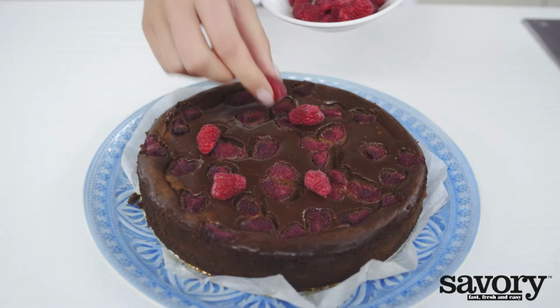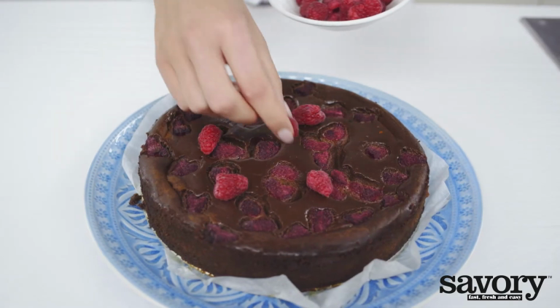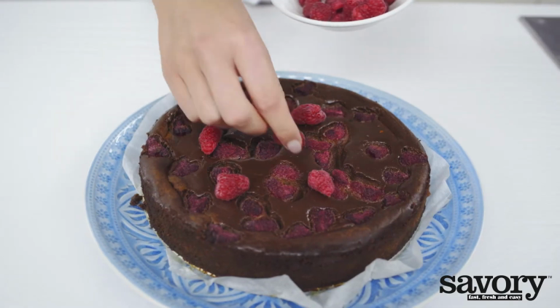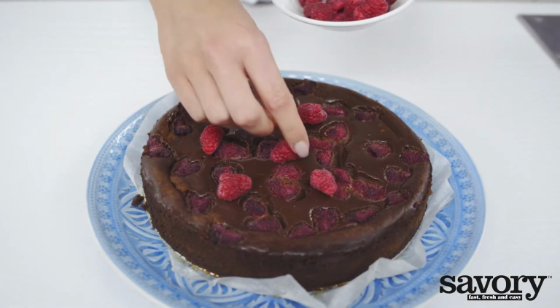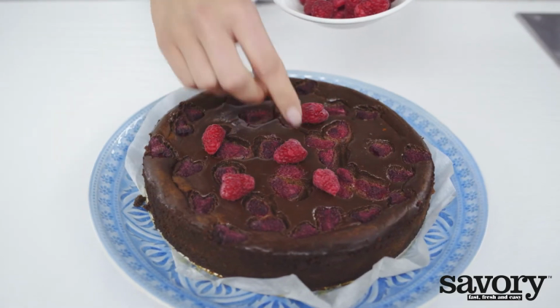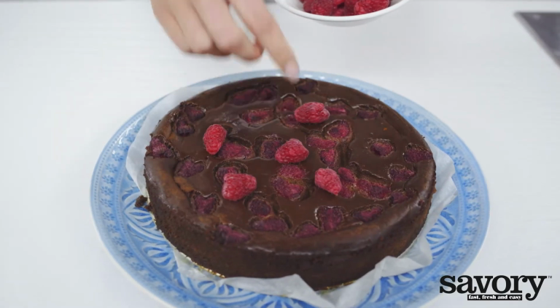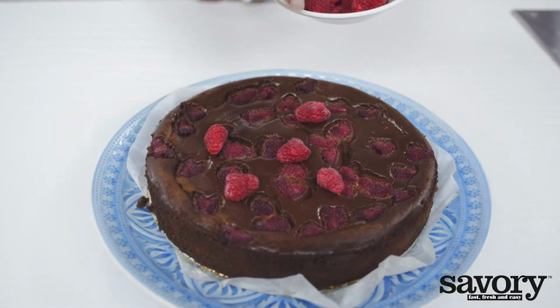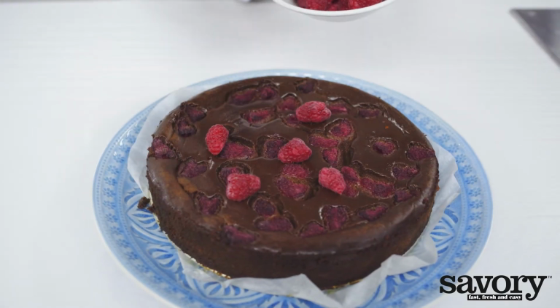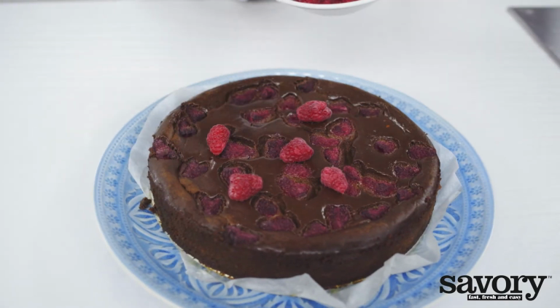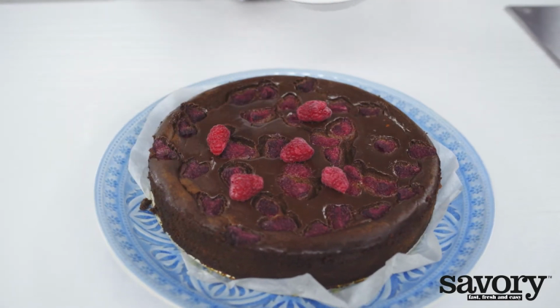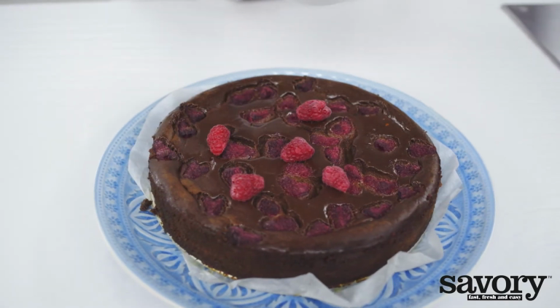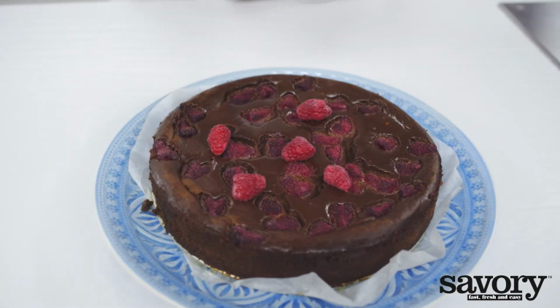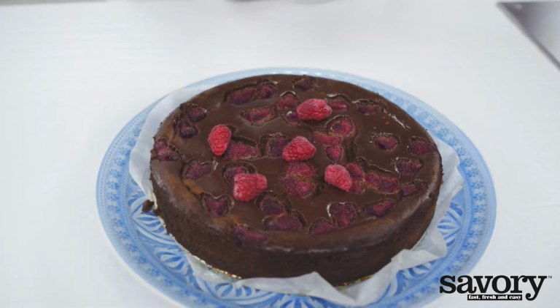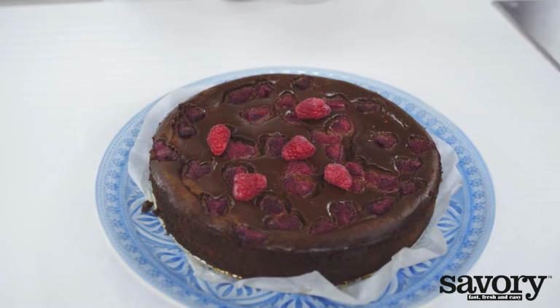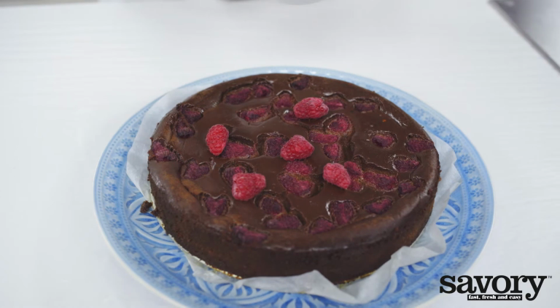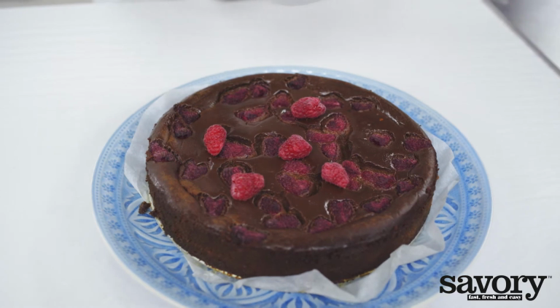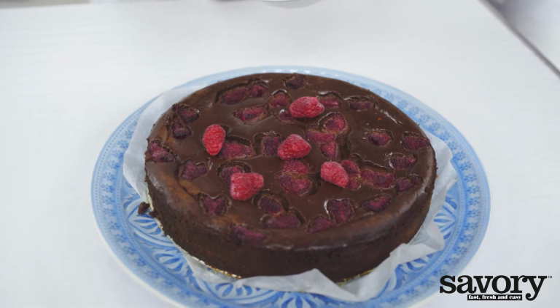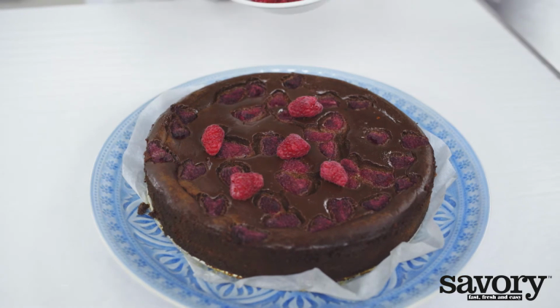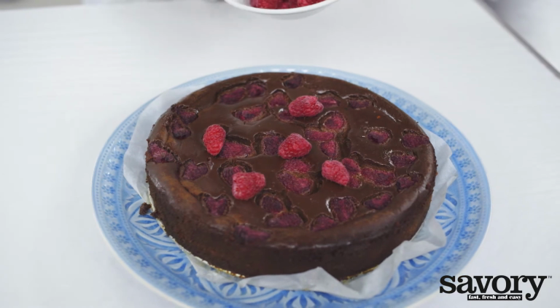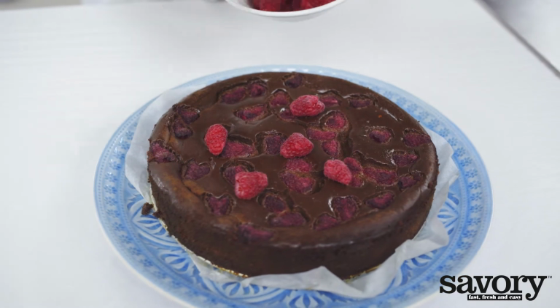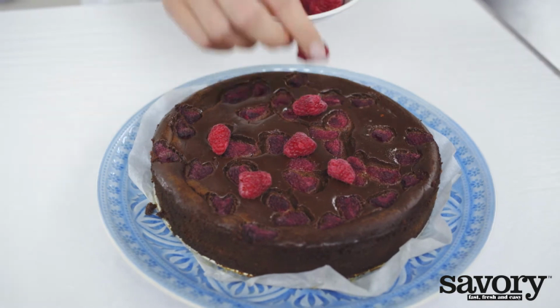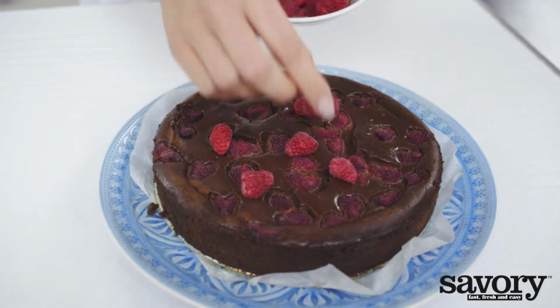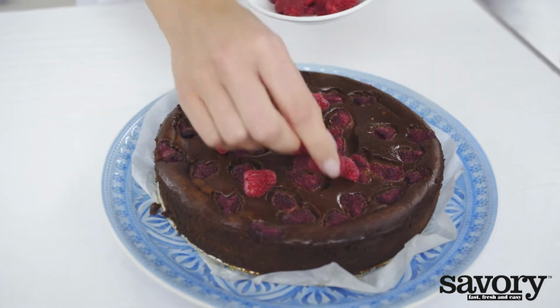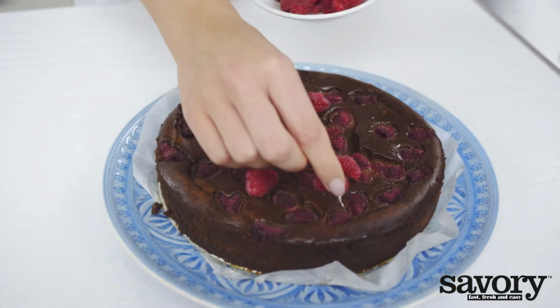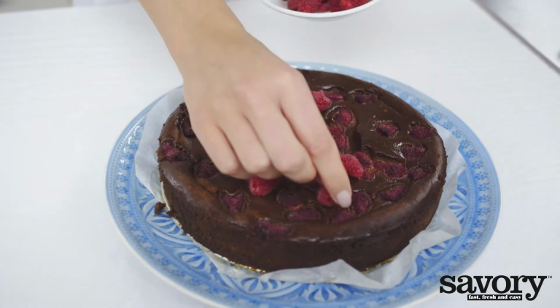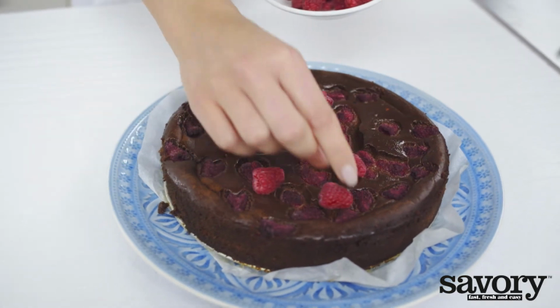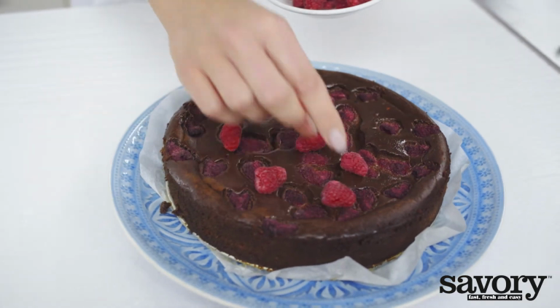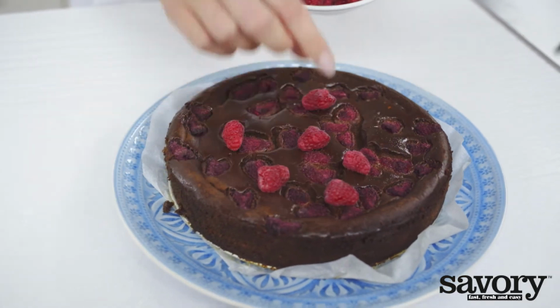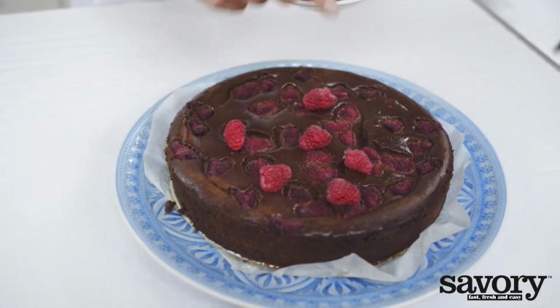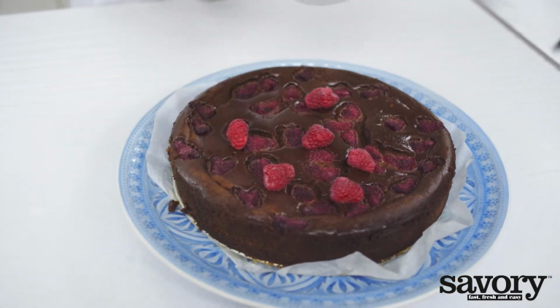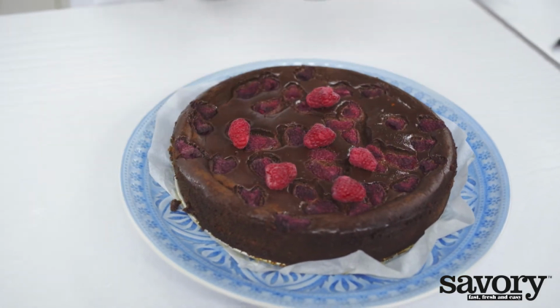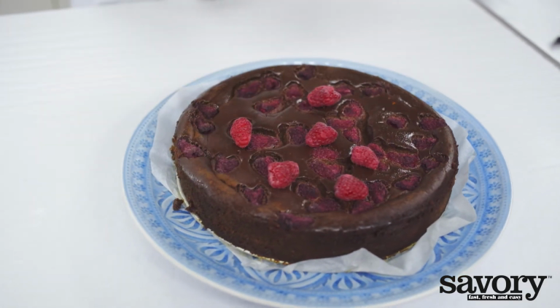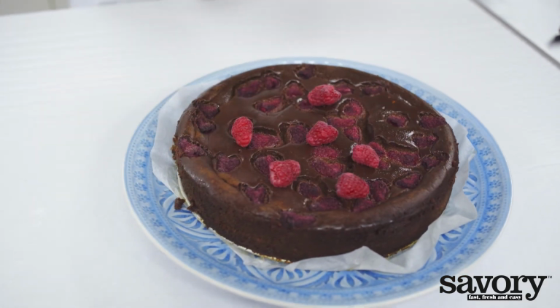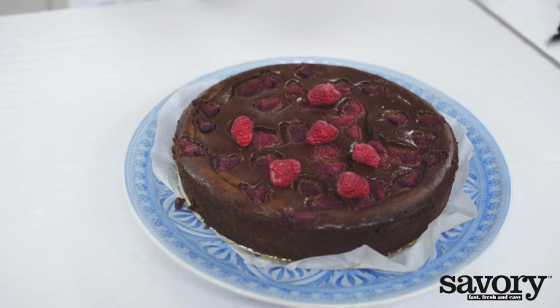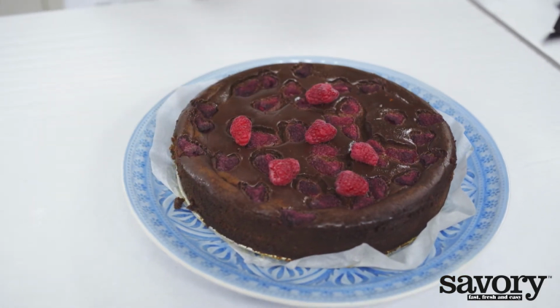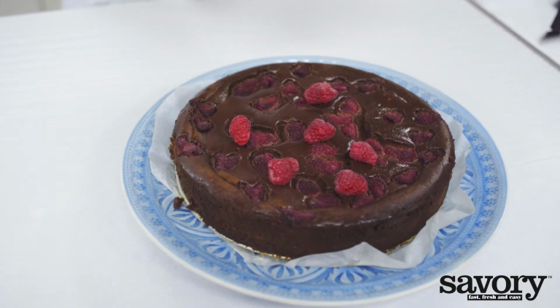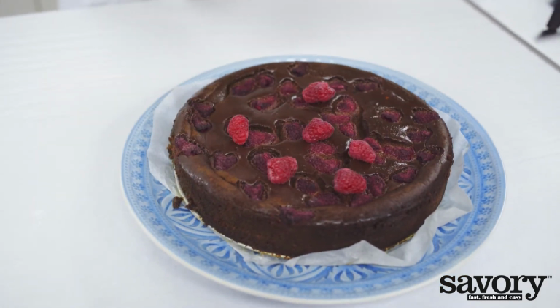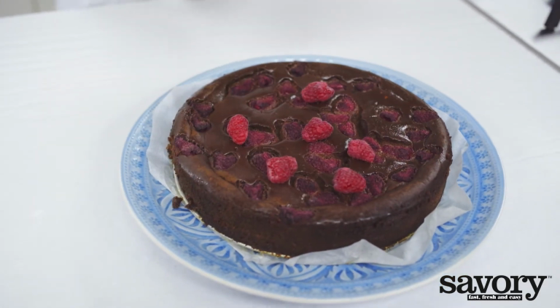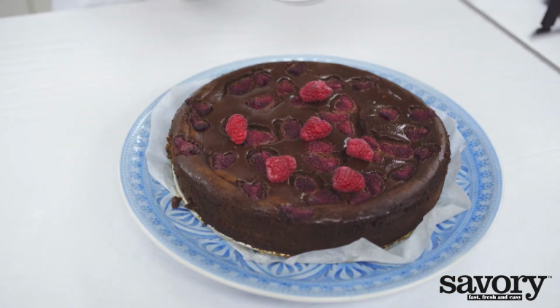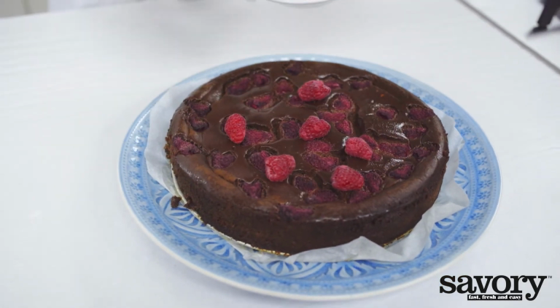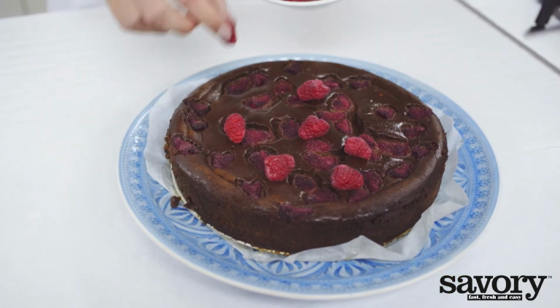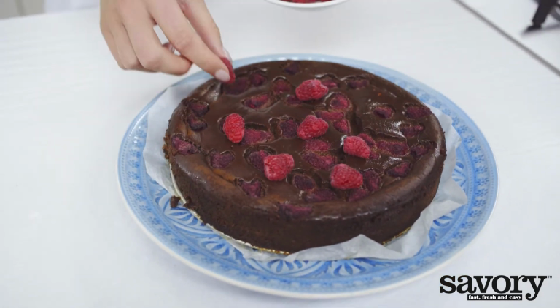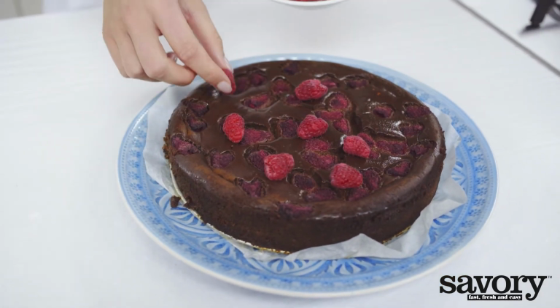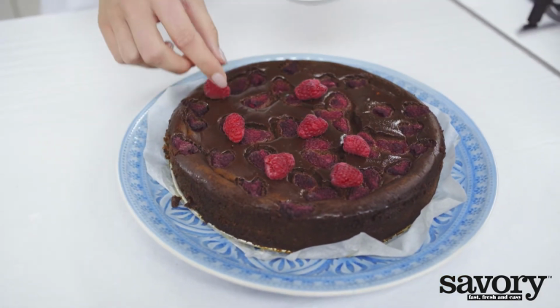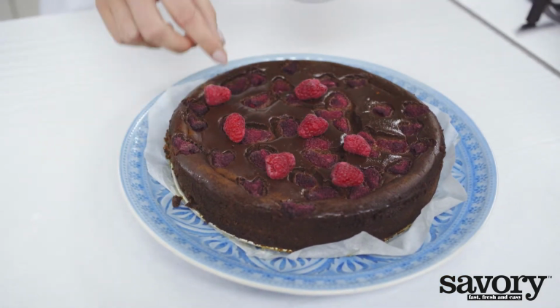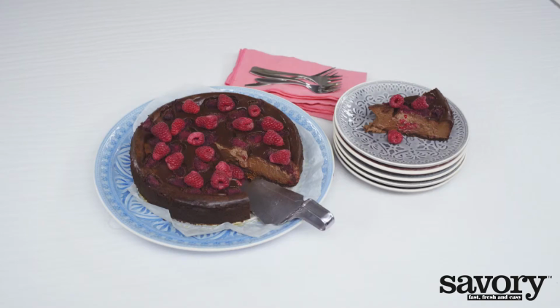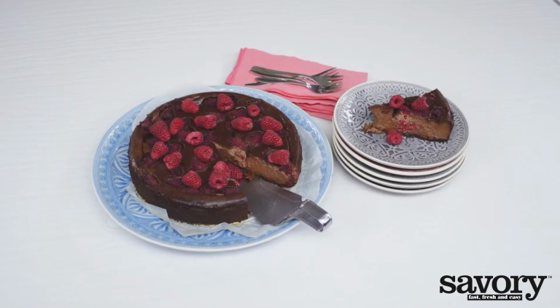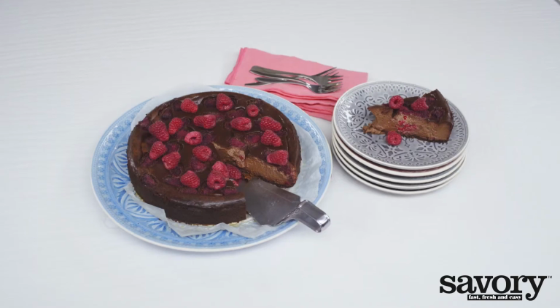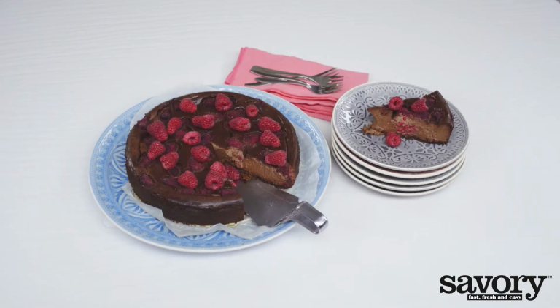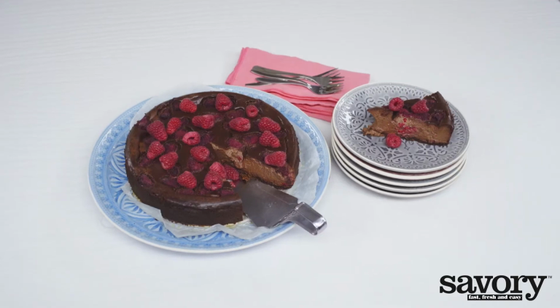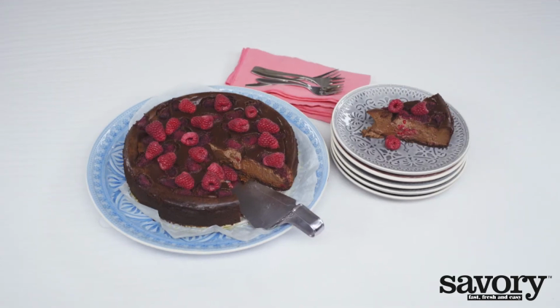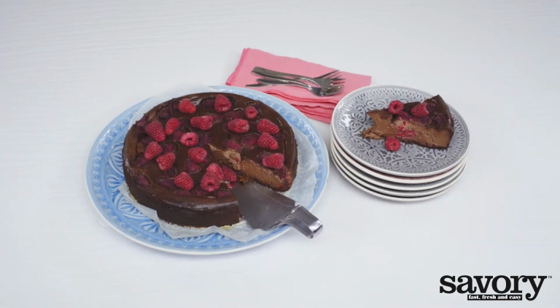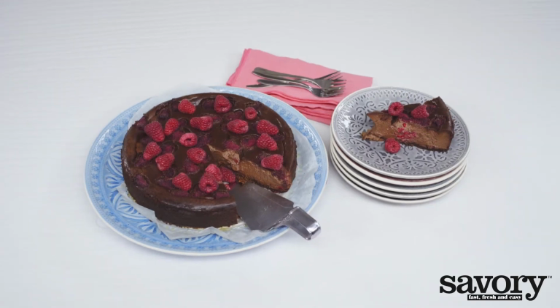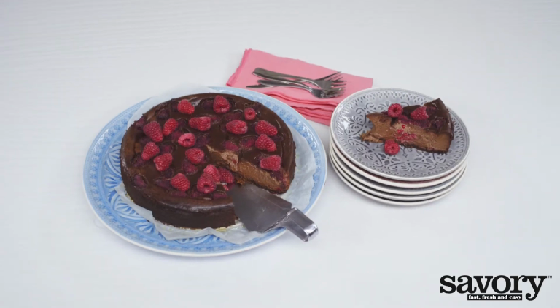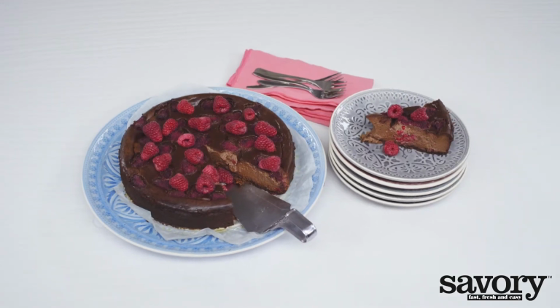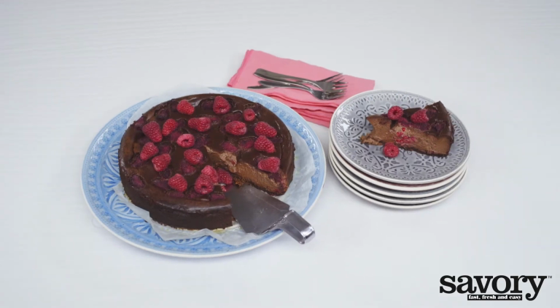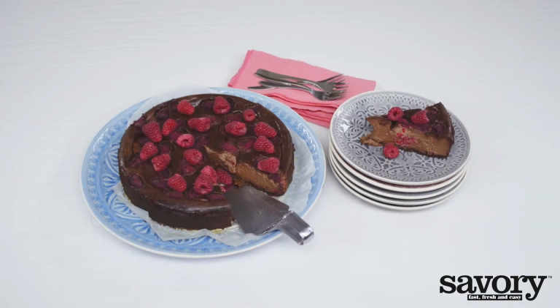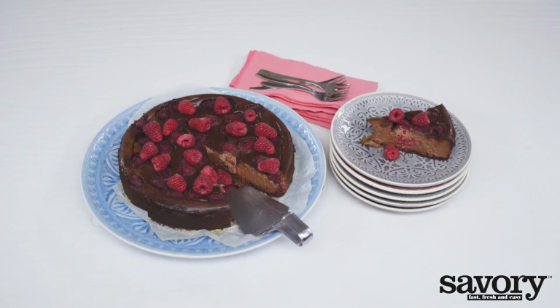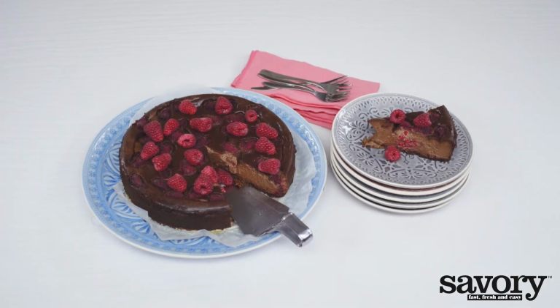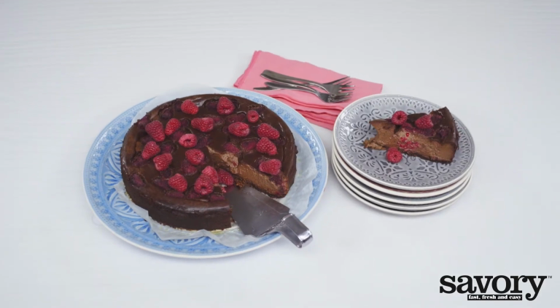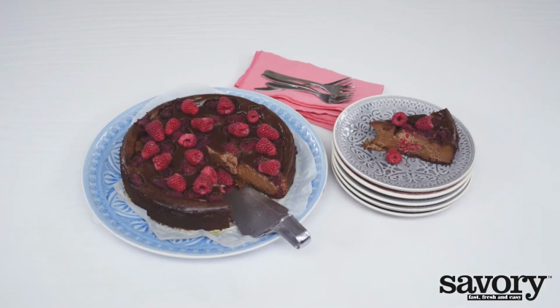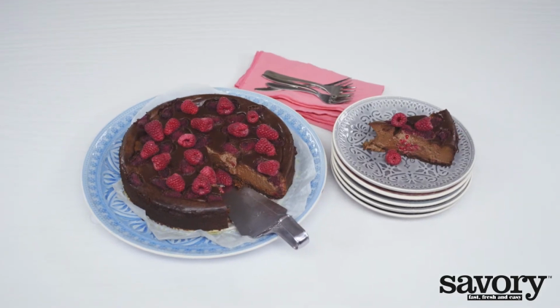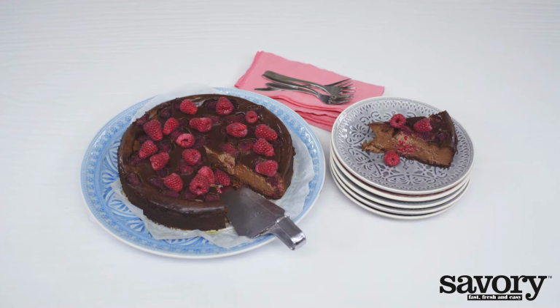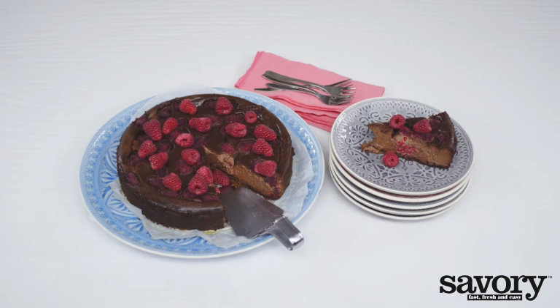Garnish with the reserved fresh raspberries. Serve and enjoy with coffee and good company, the savory way.